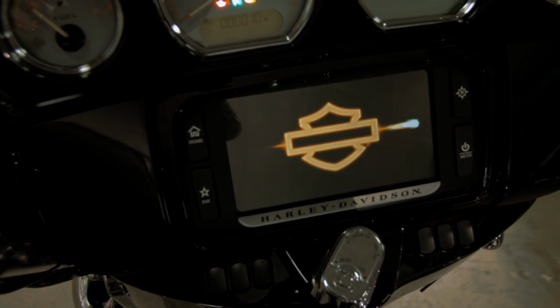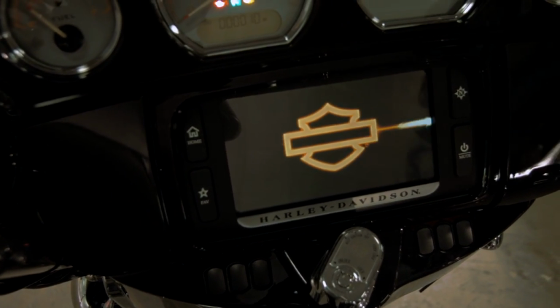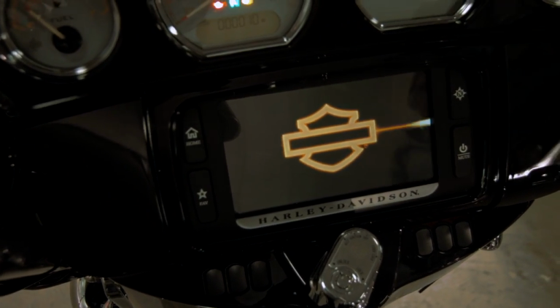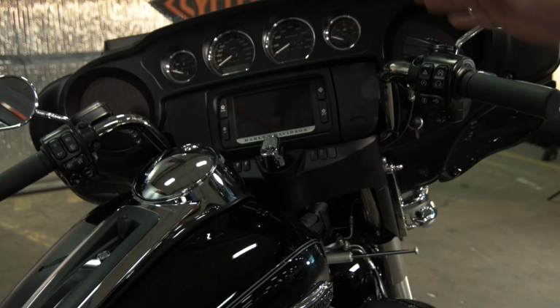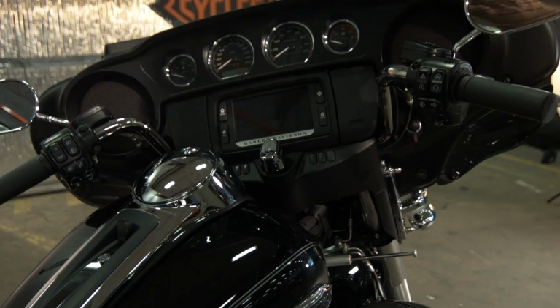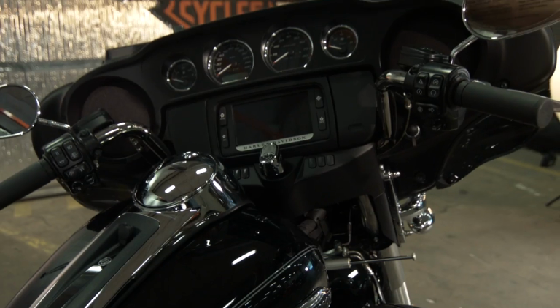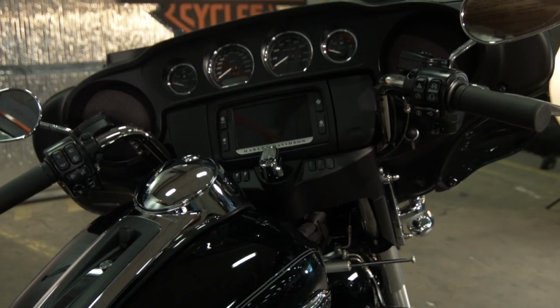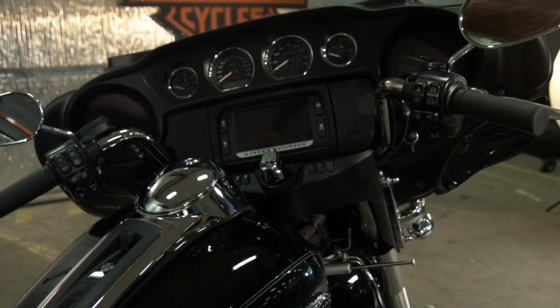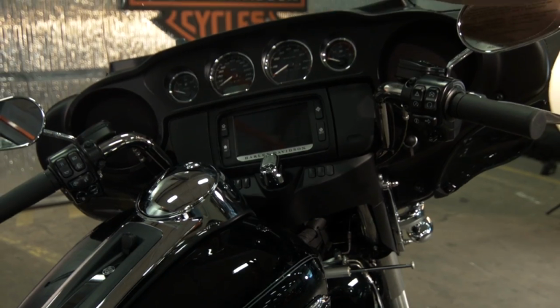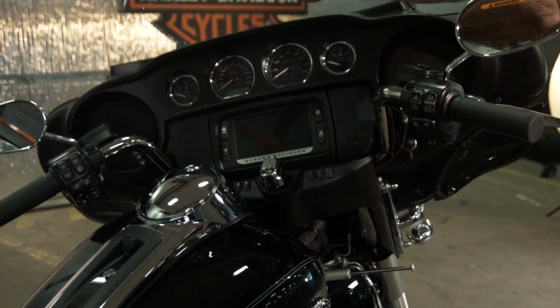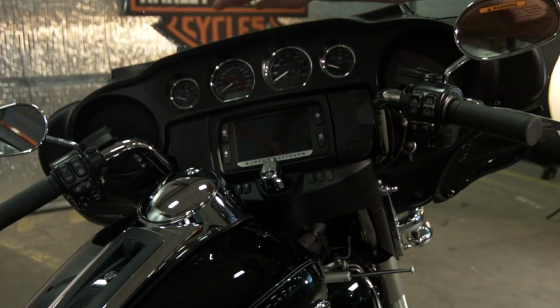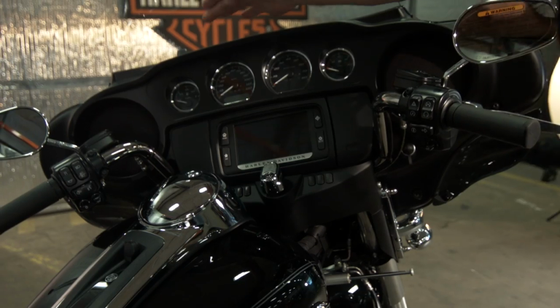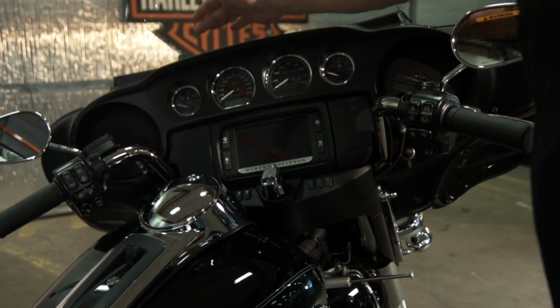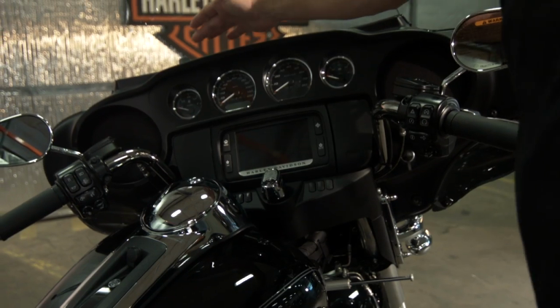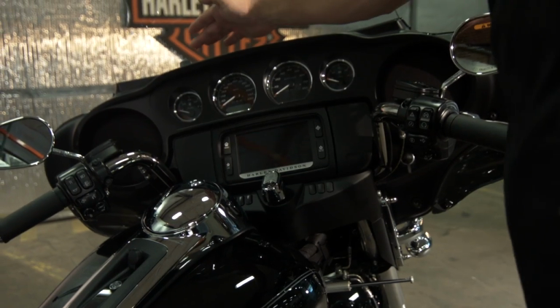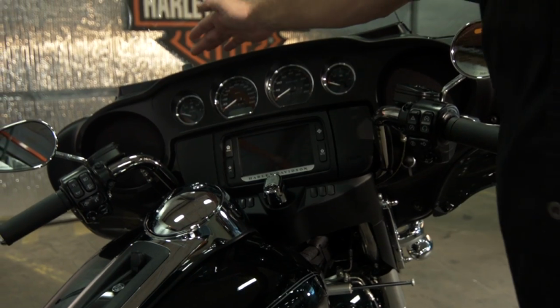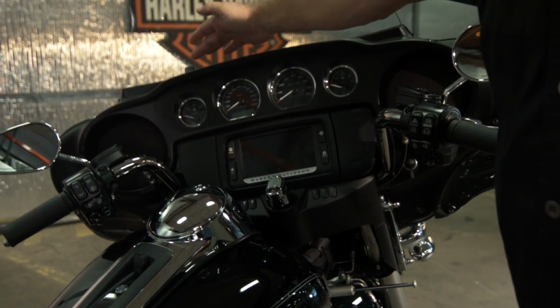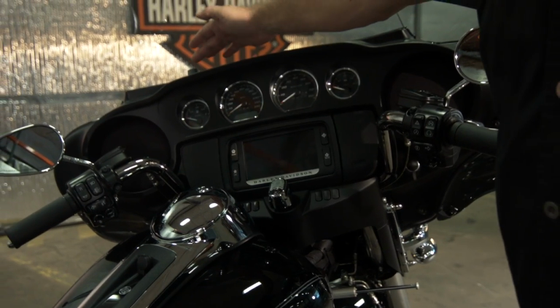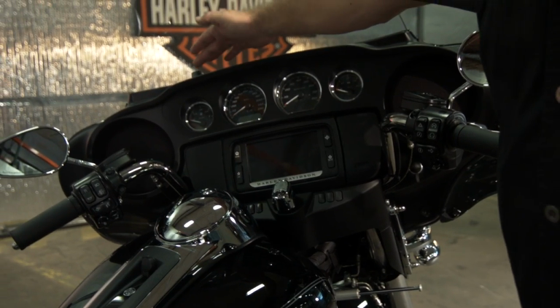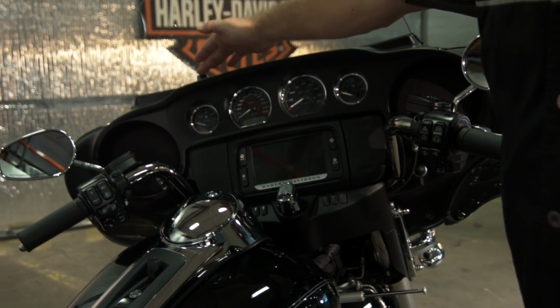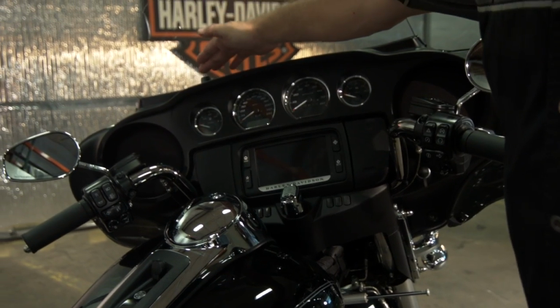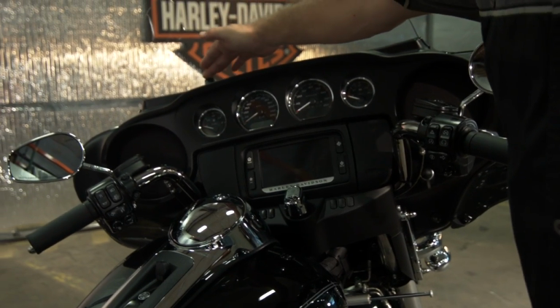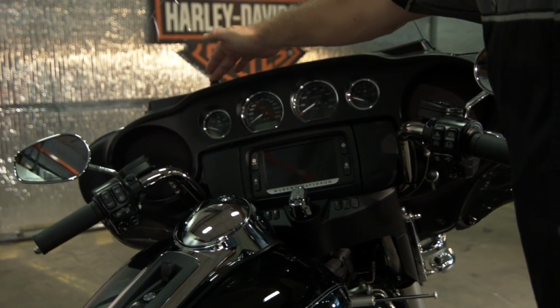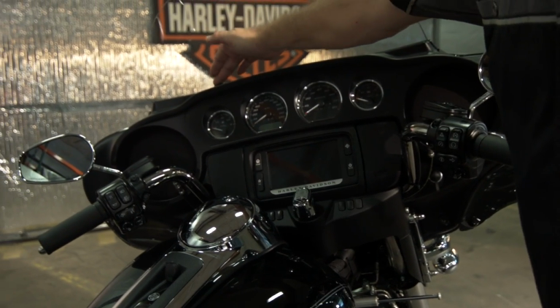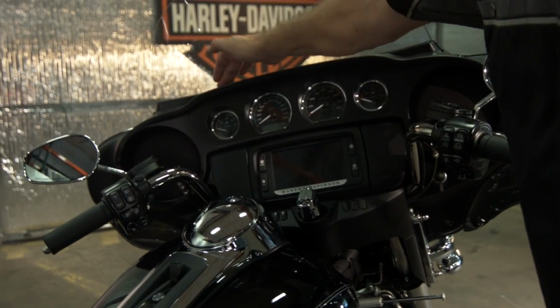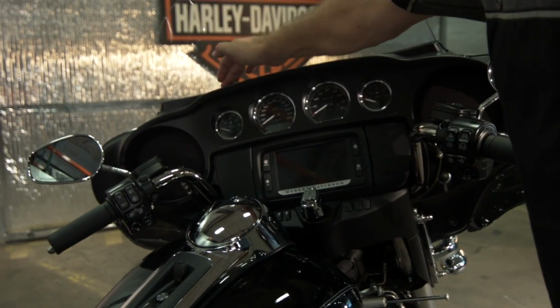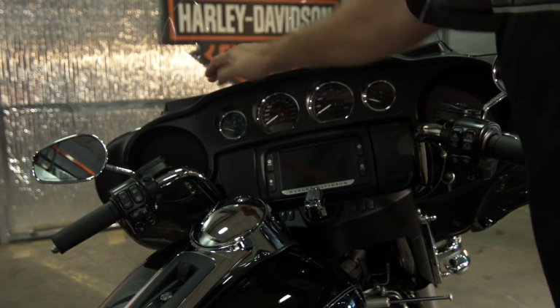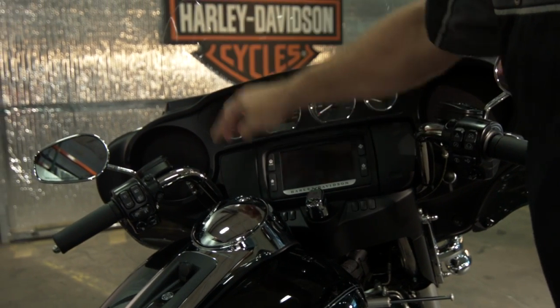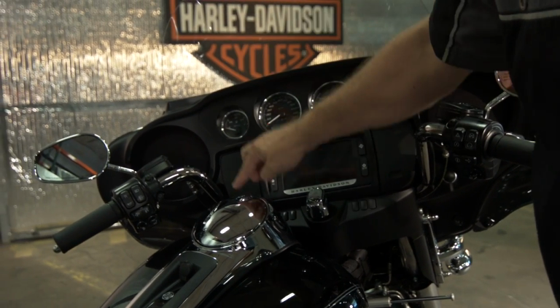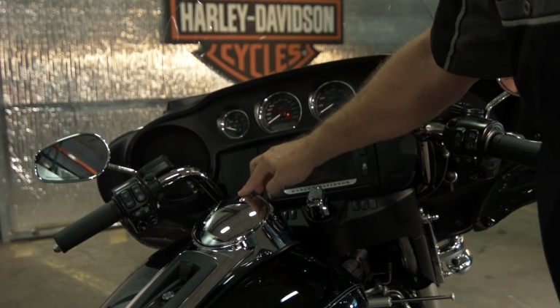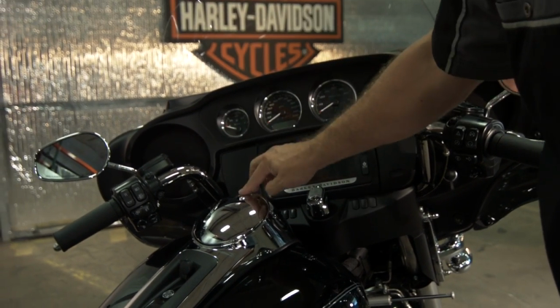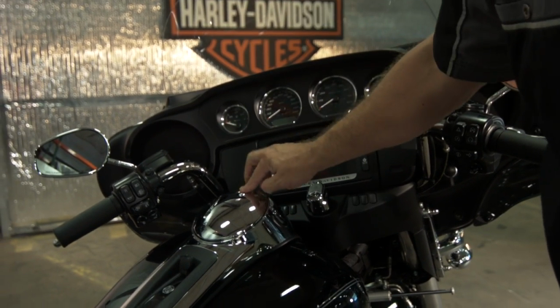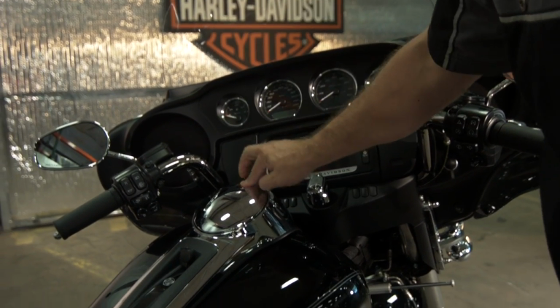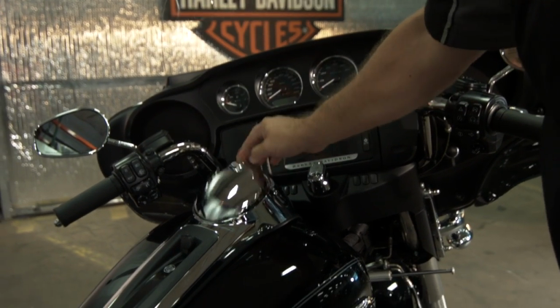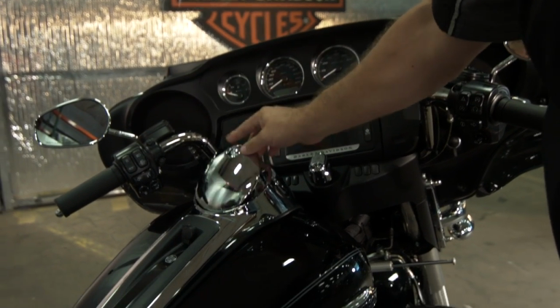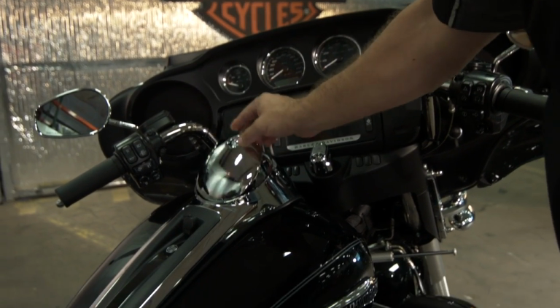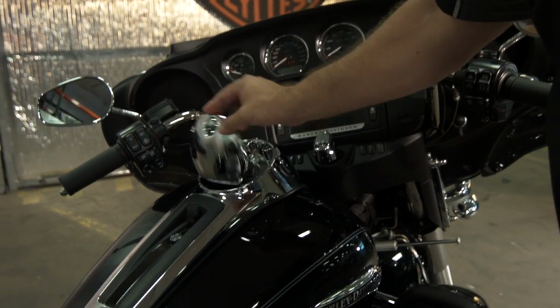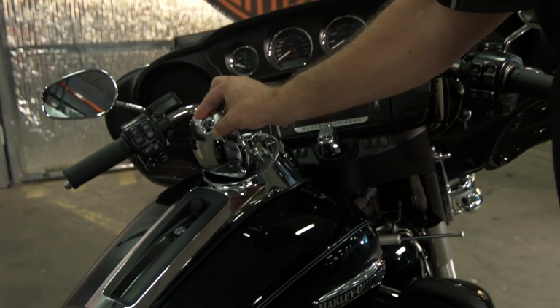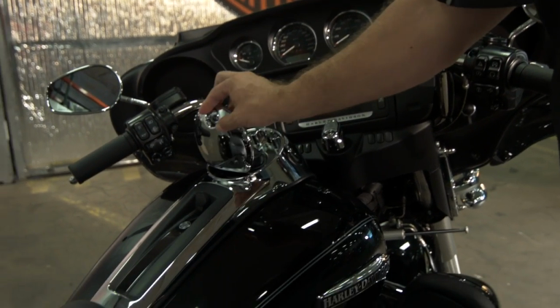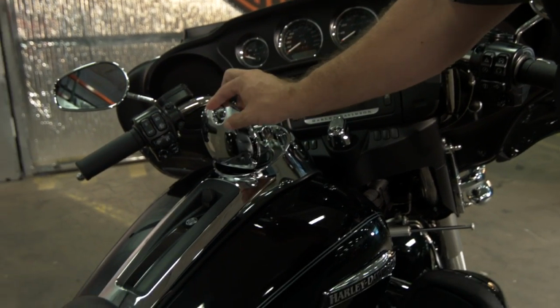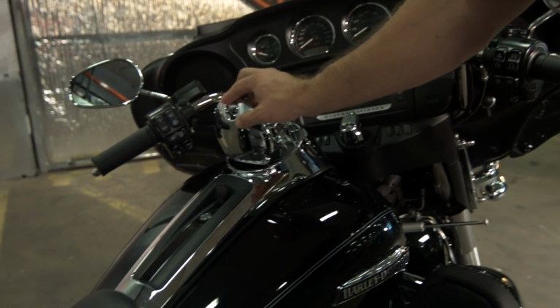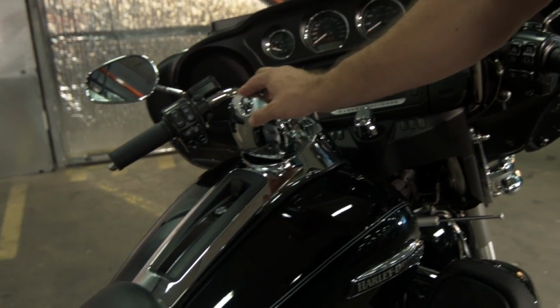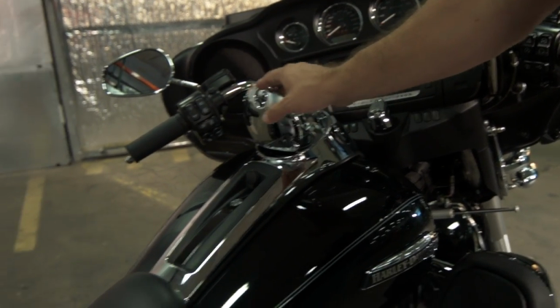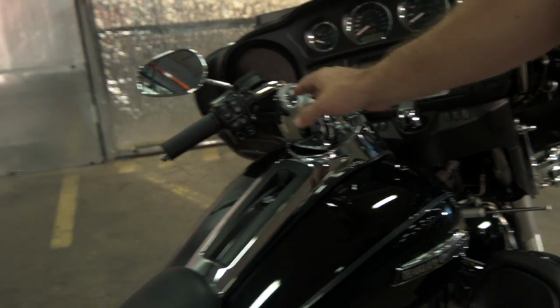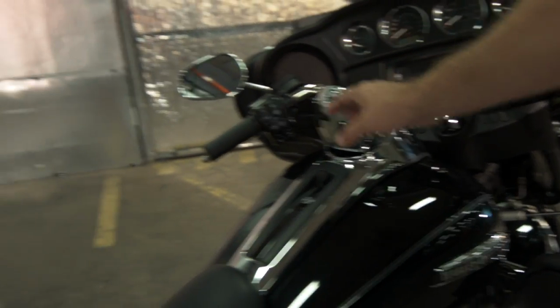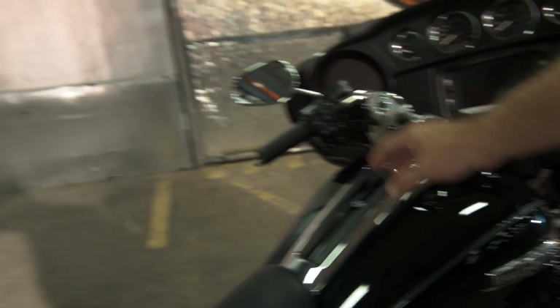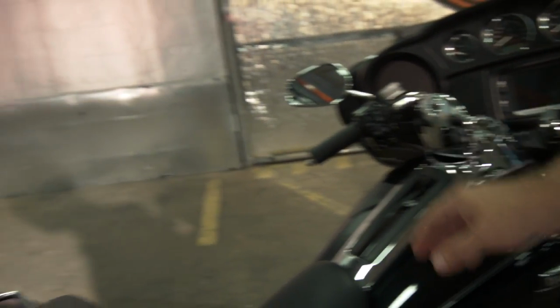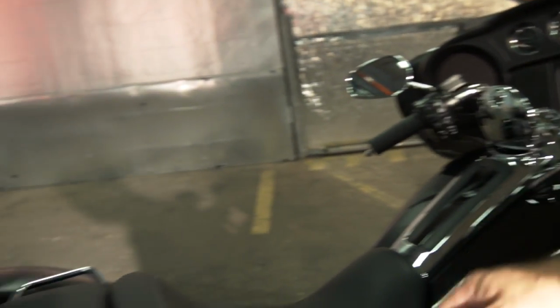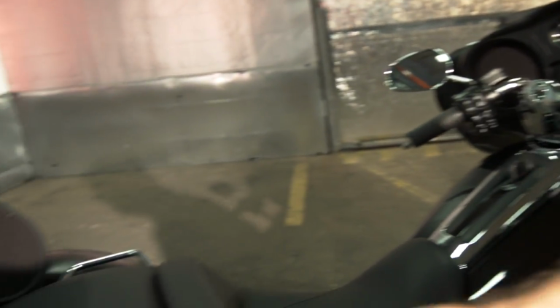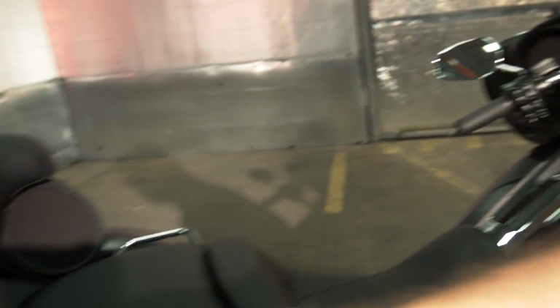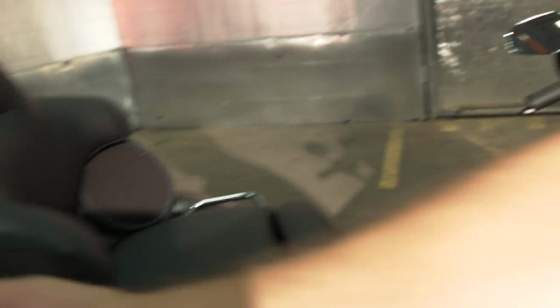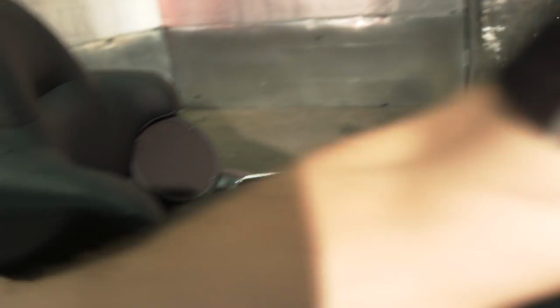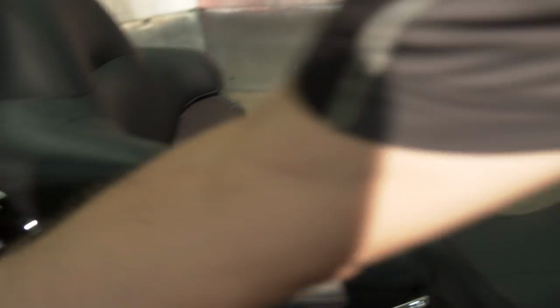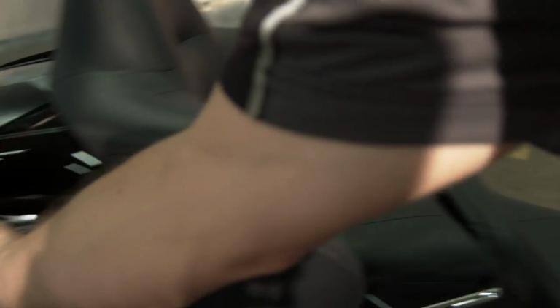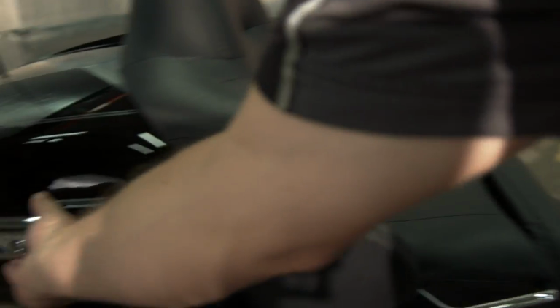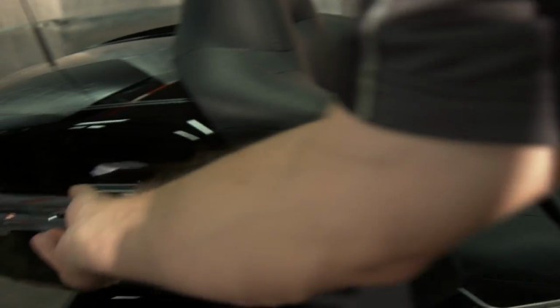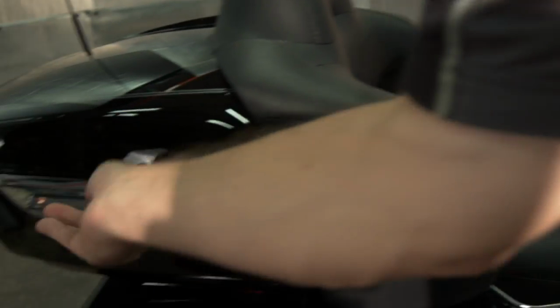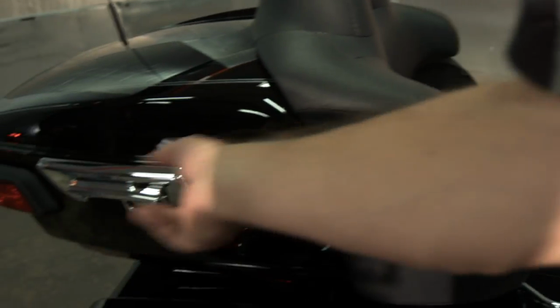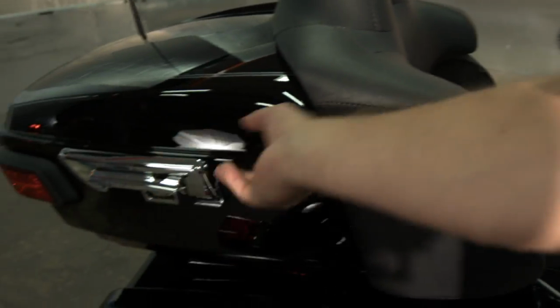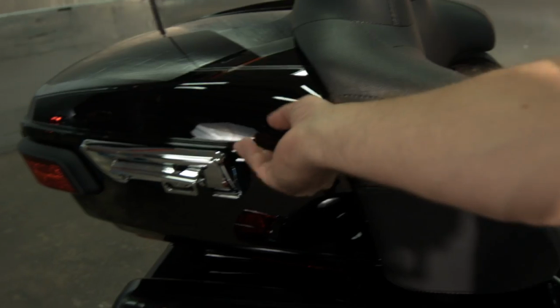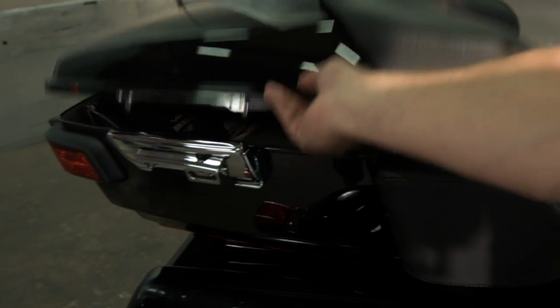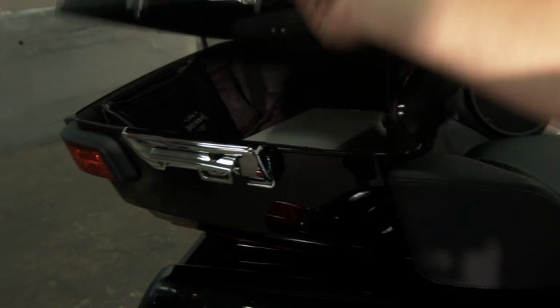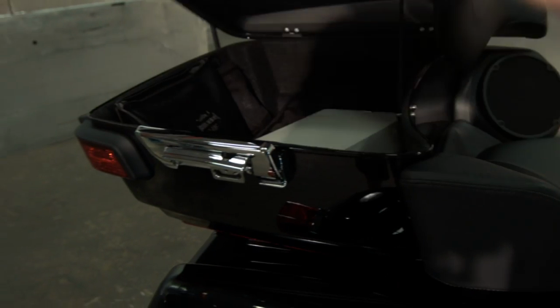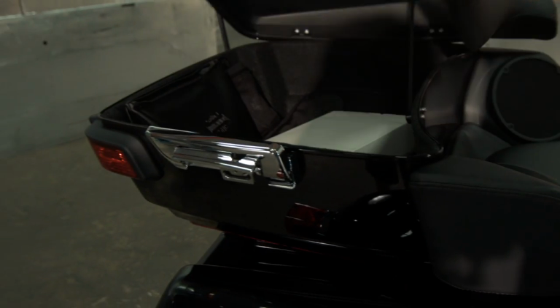These Rushmore bikes are all about one touch. You've got one-touch fuel door and one-touch trunk opening.